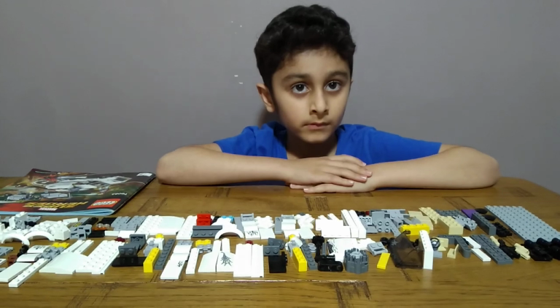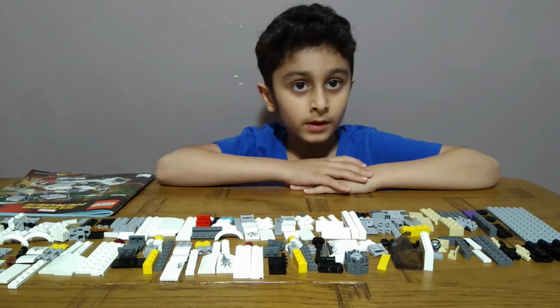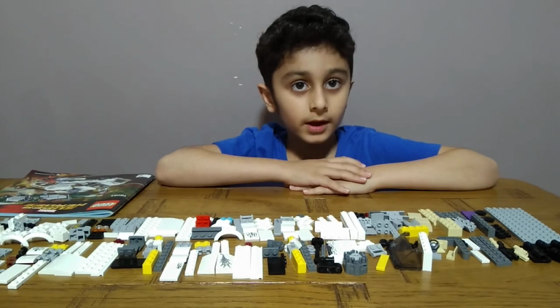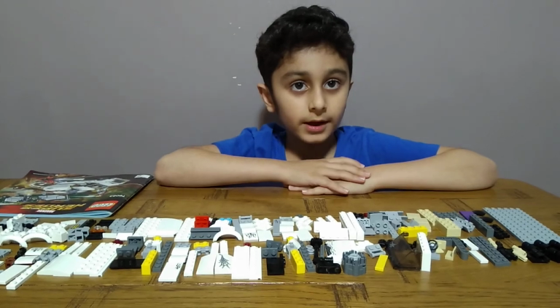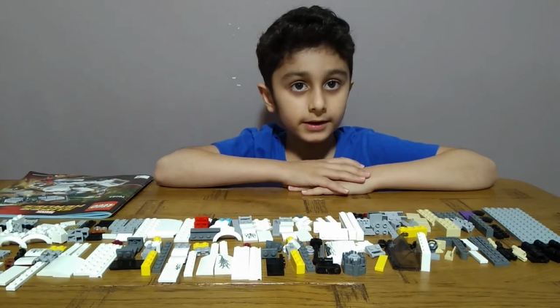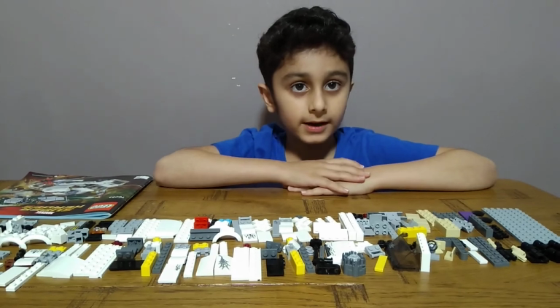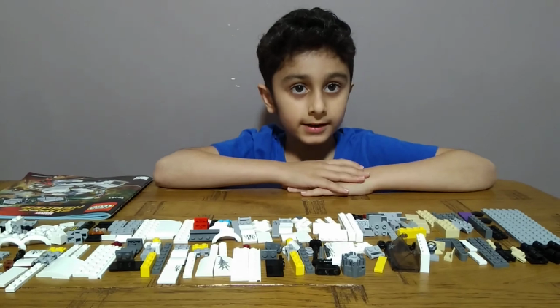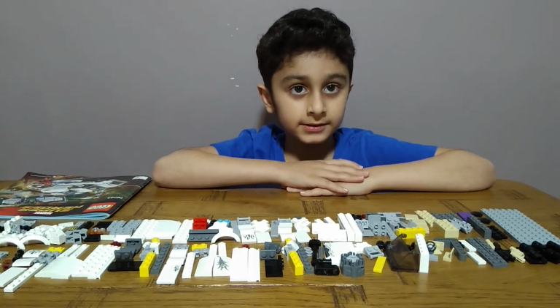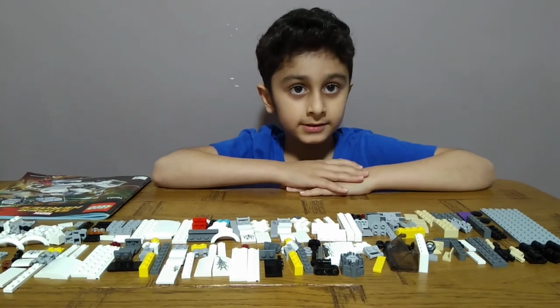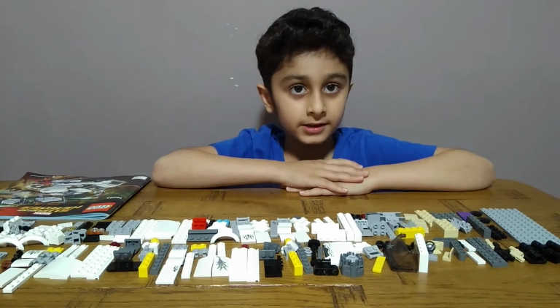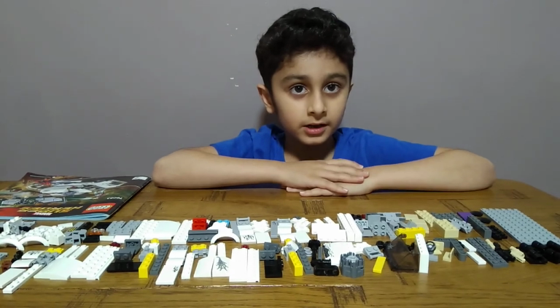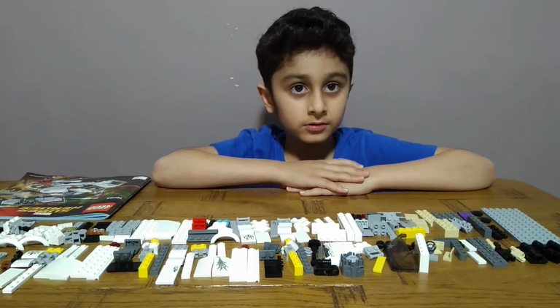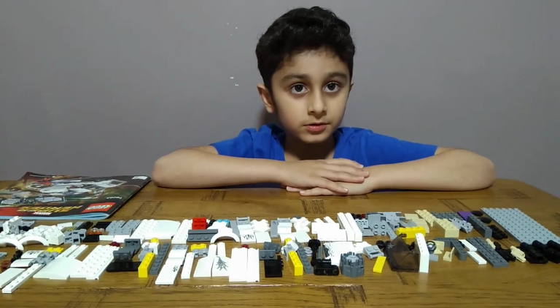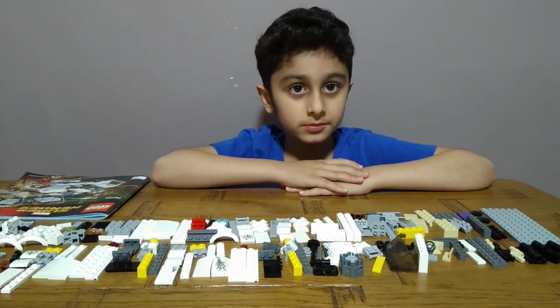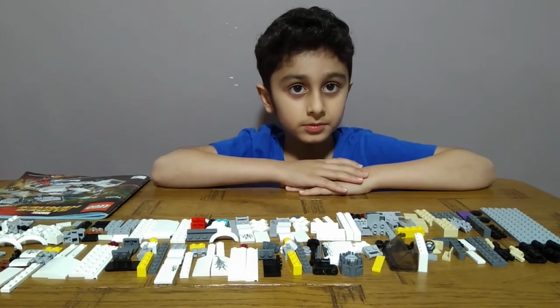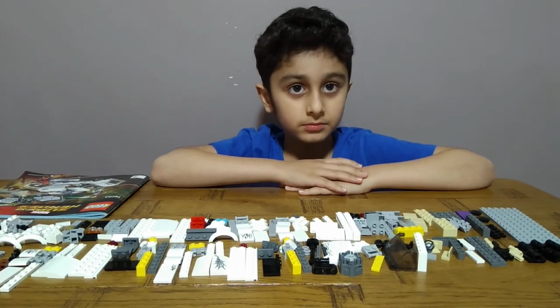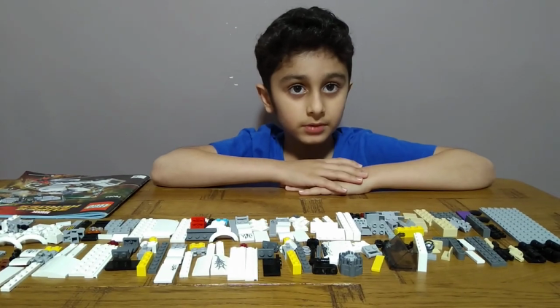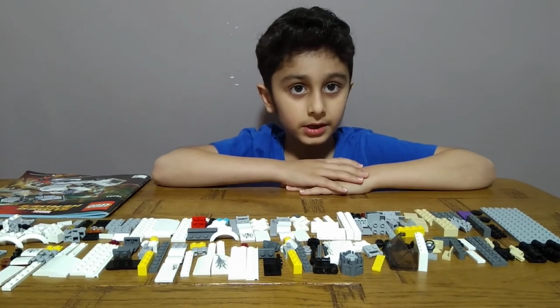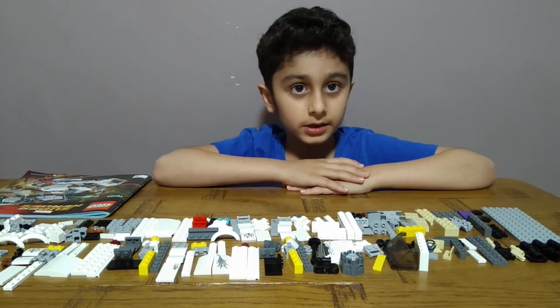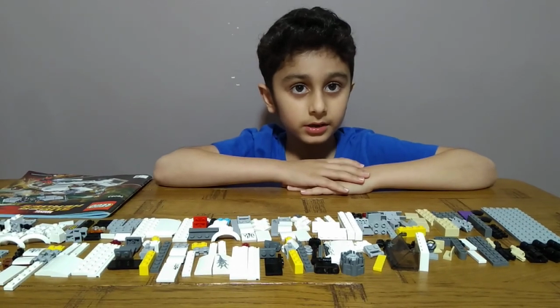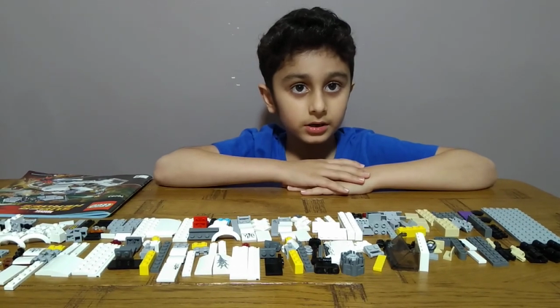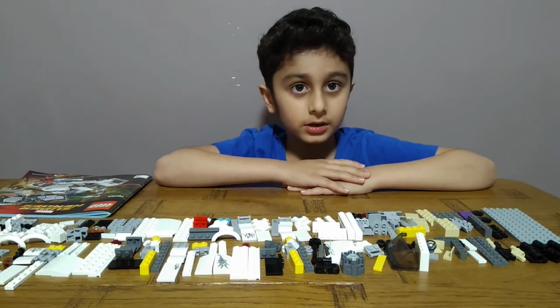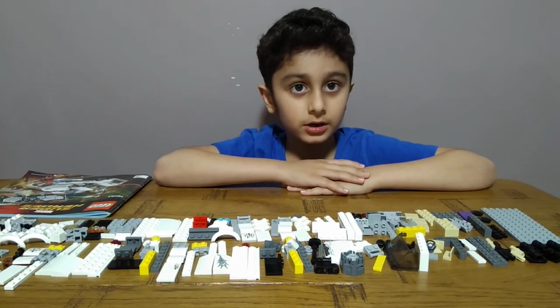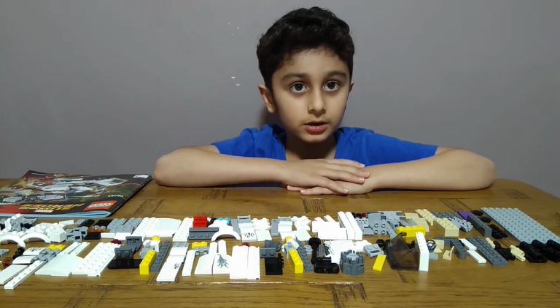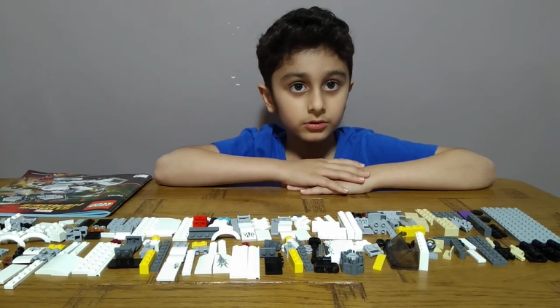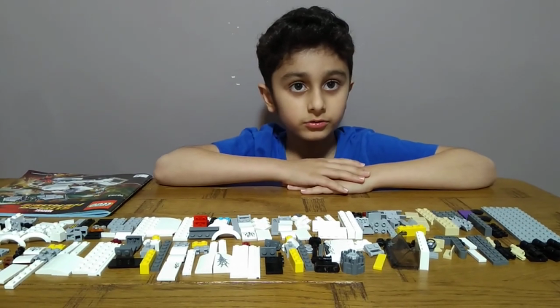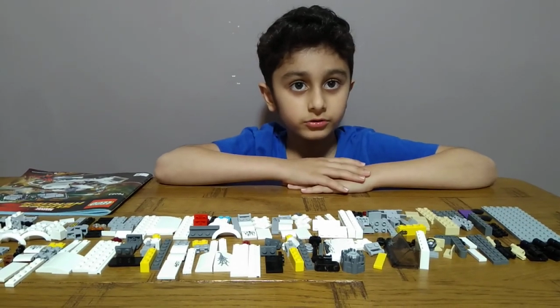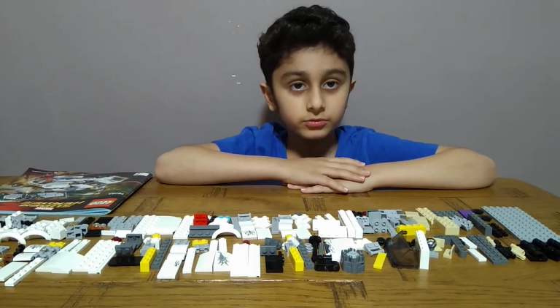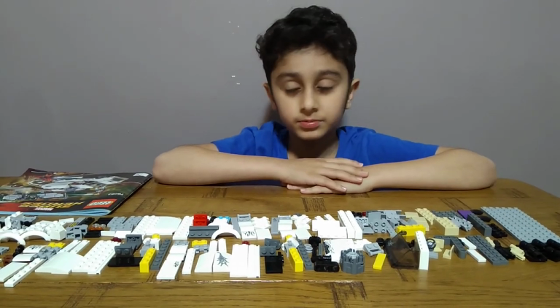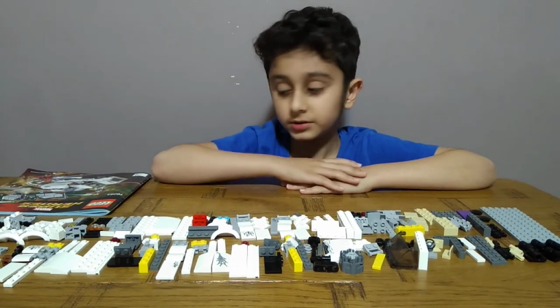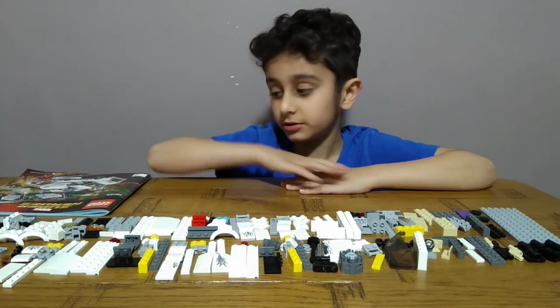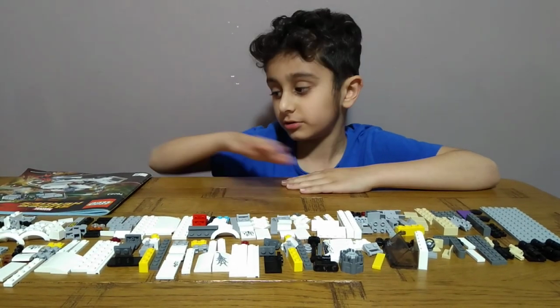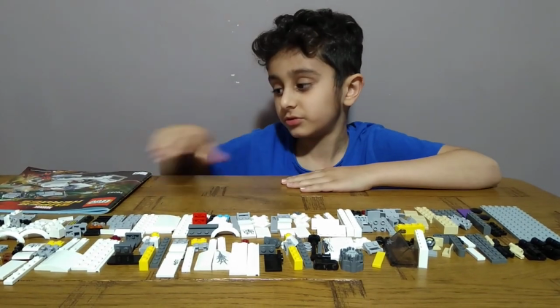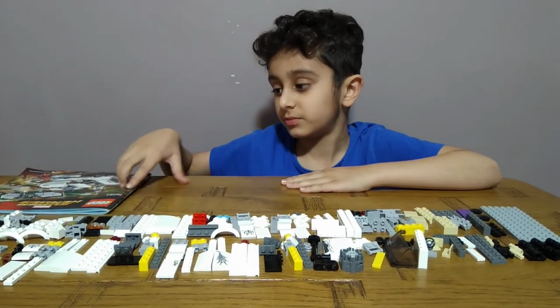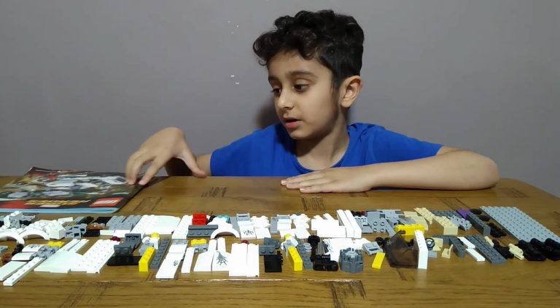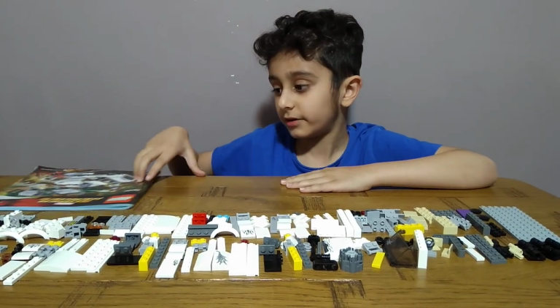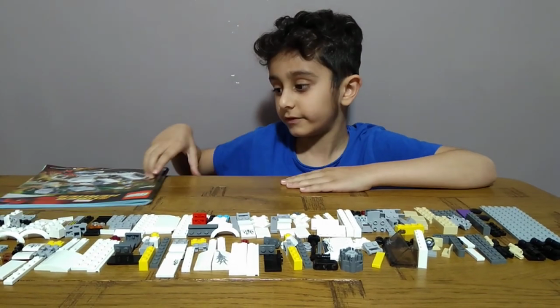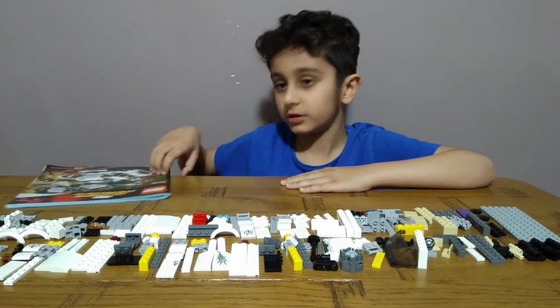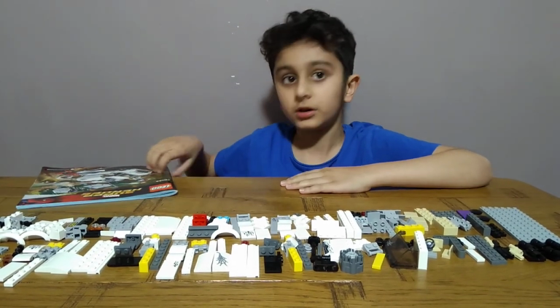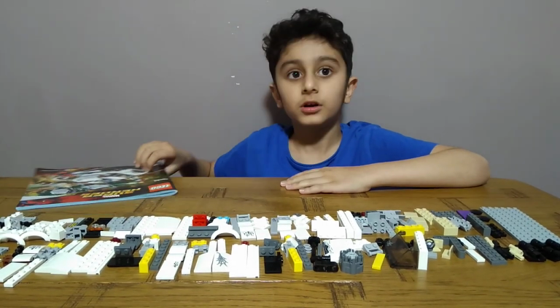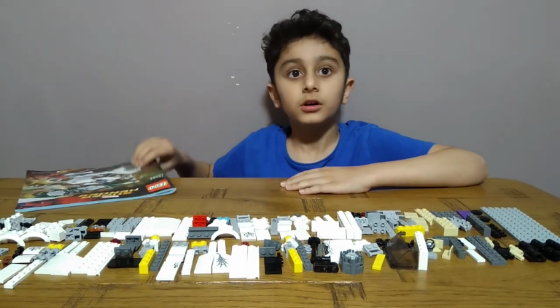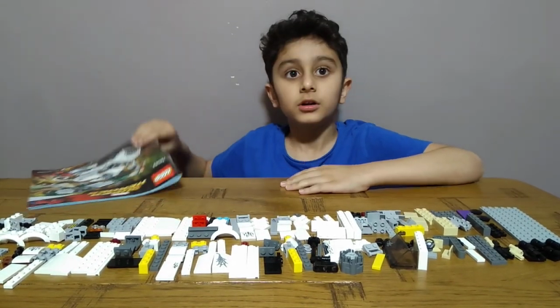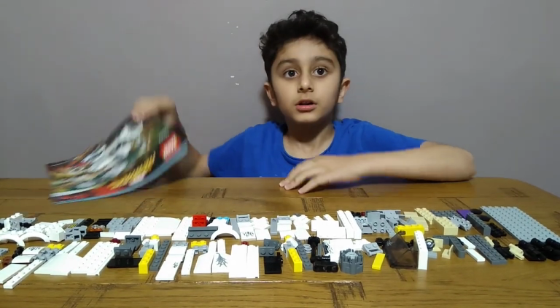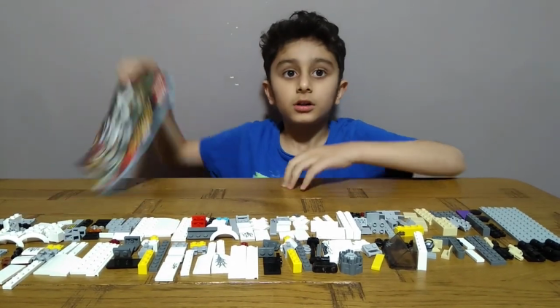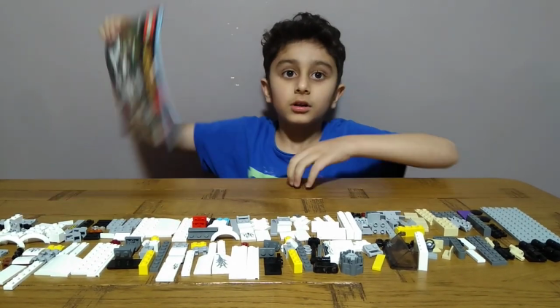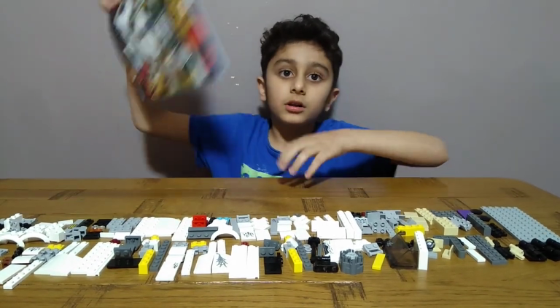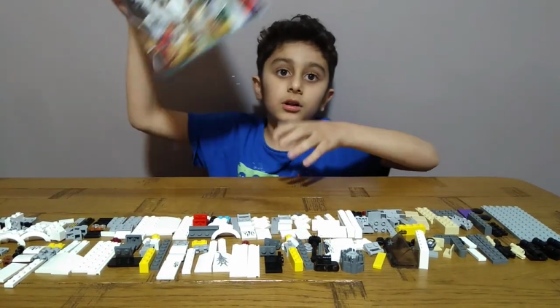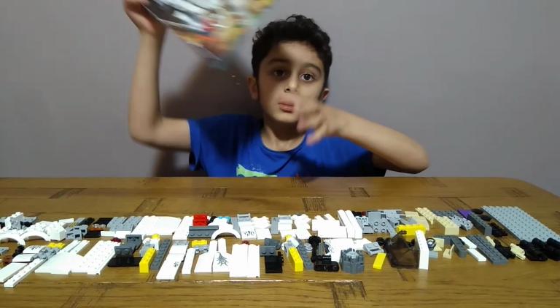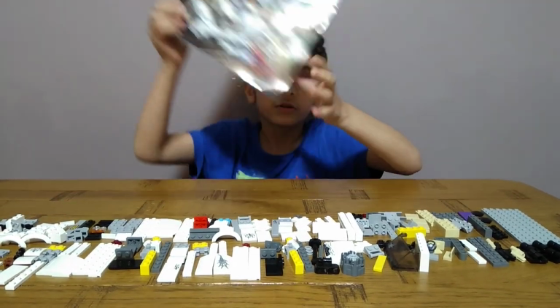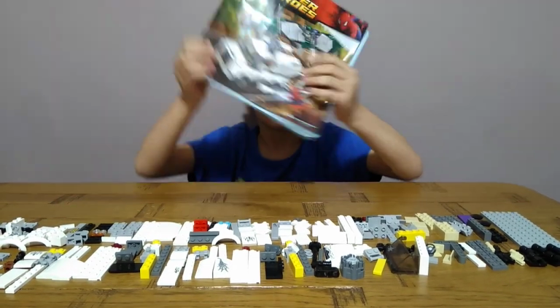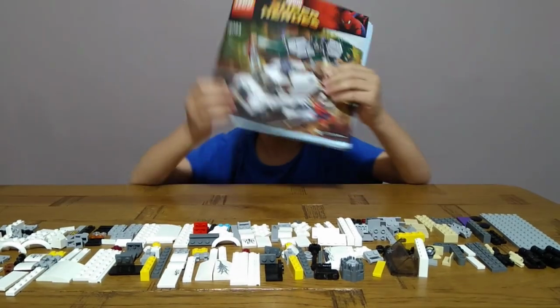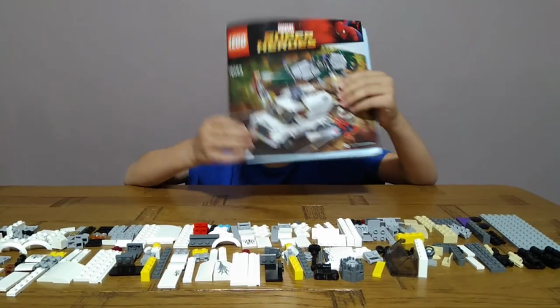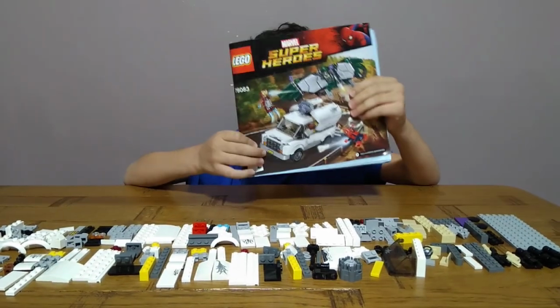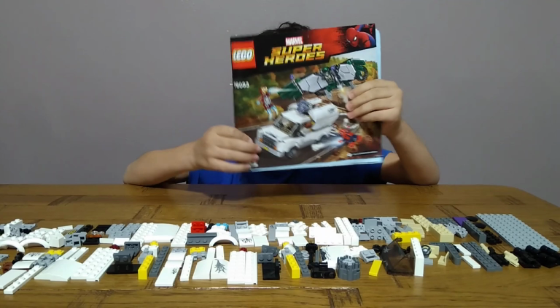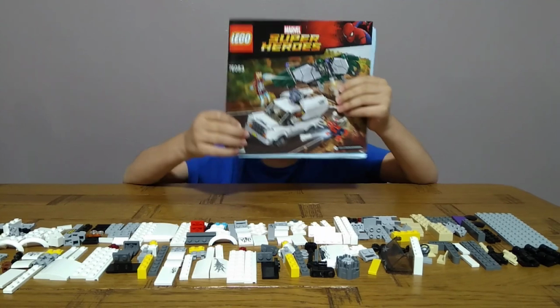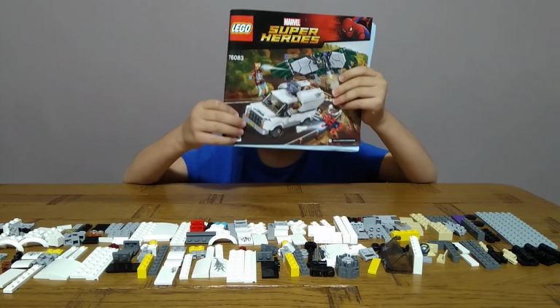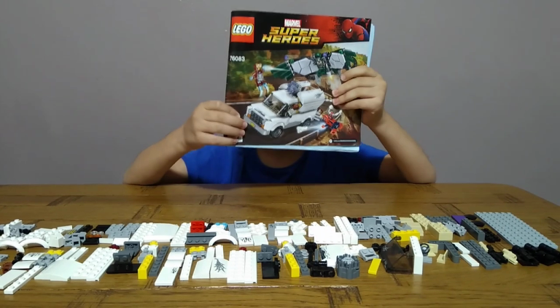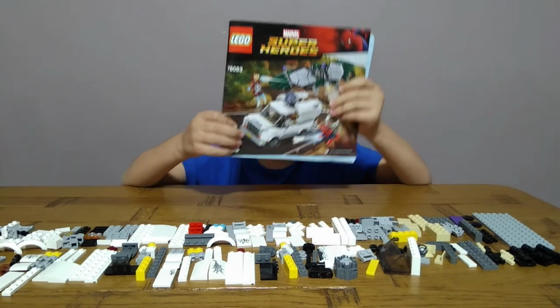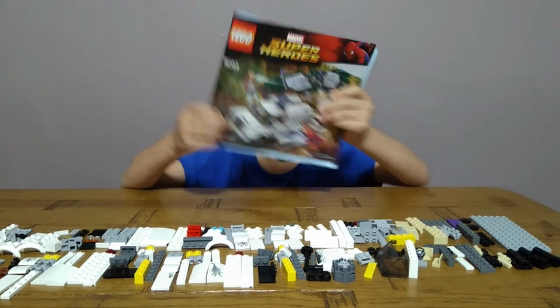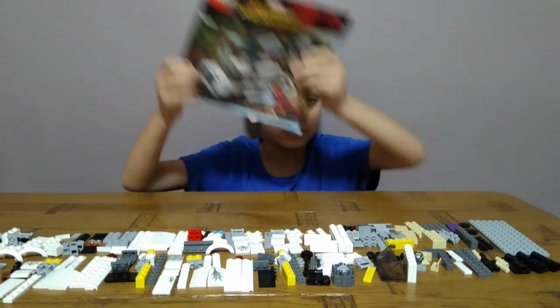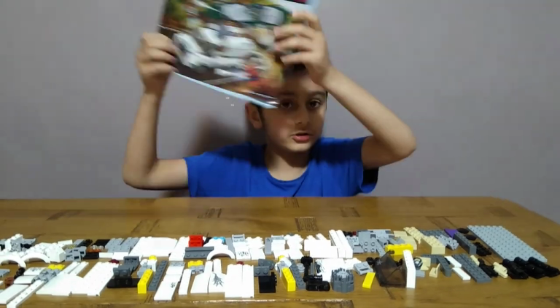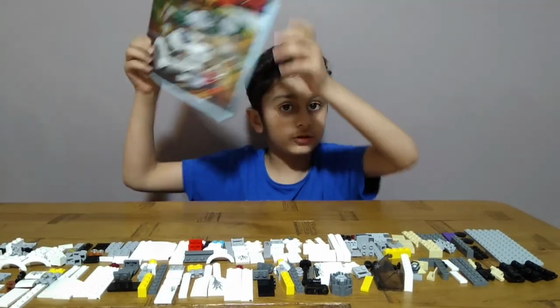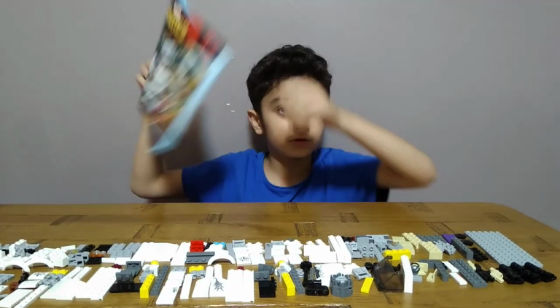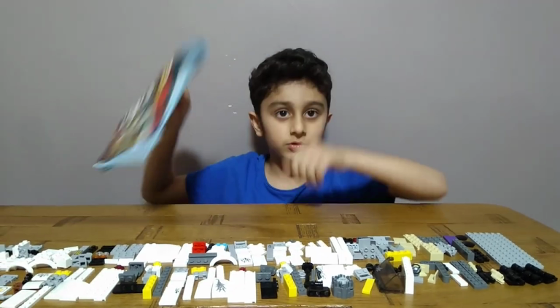Hey guys, today I'll be making a Lego Super Heroes Marvel 2, part 2.